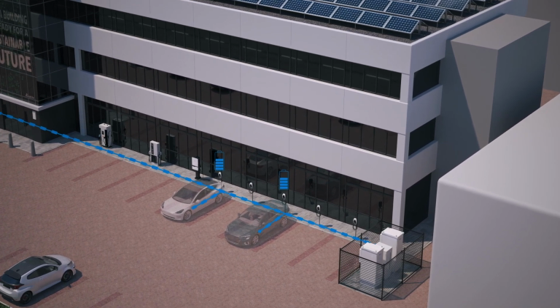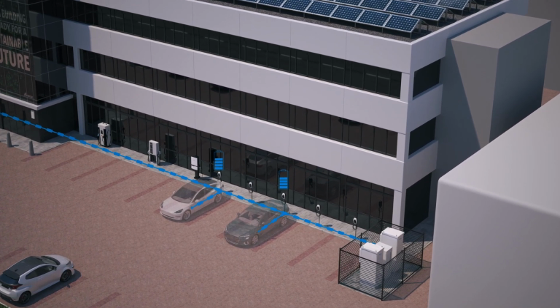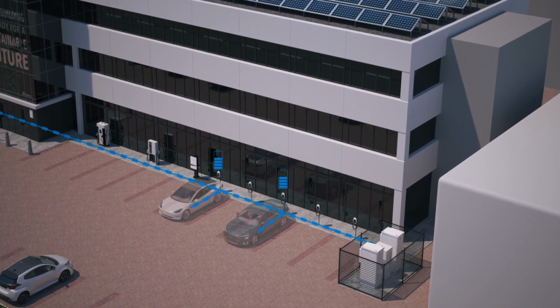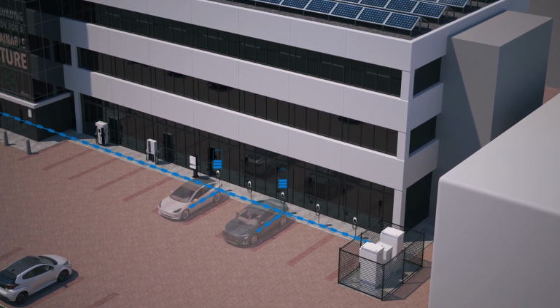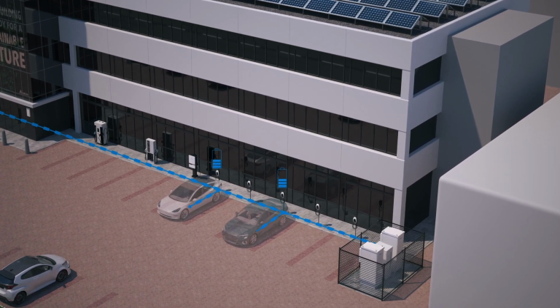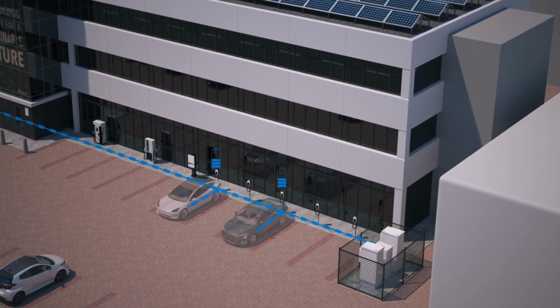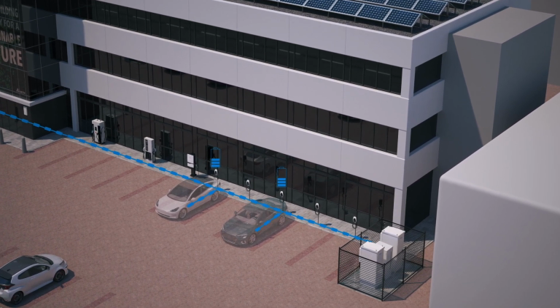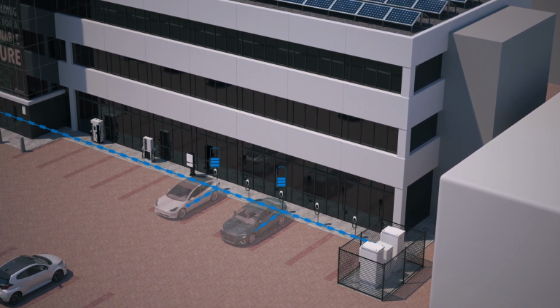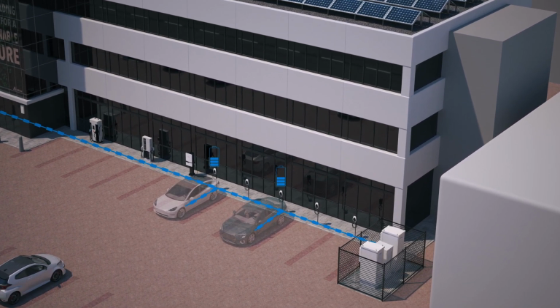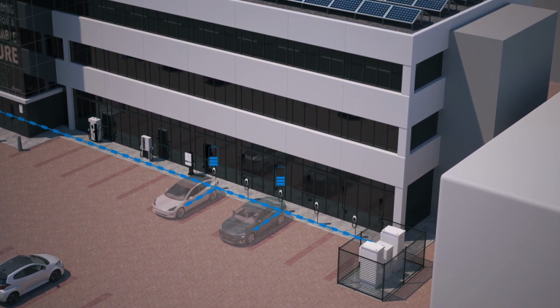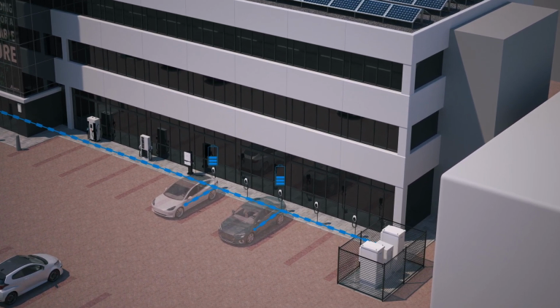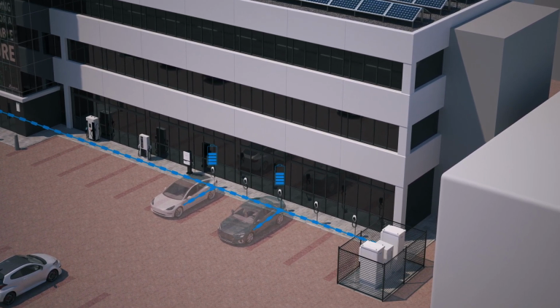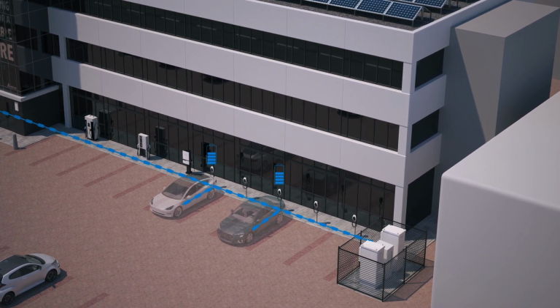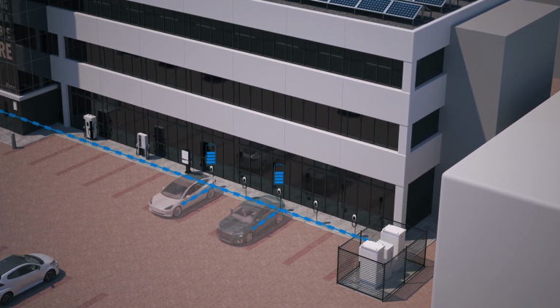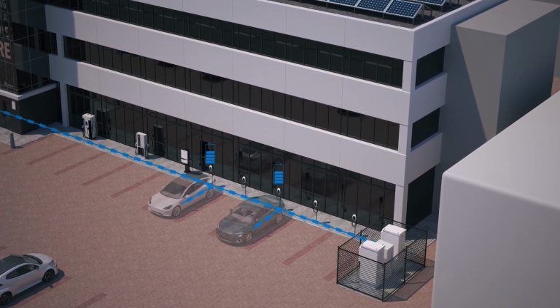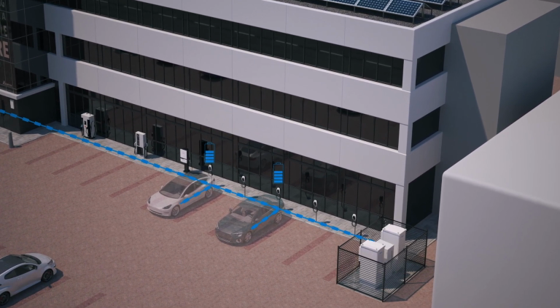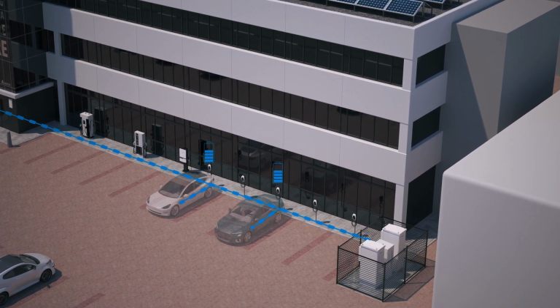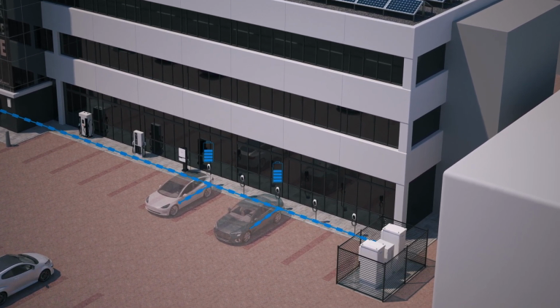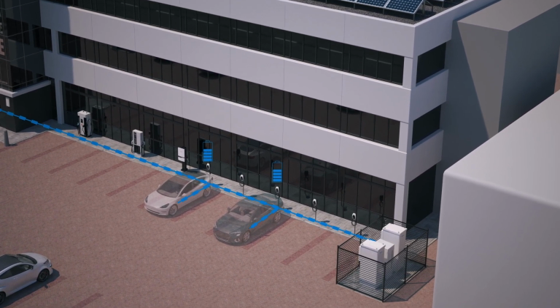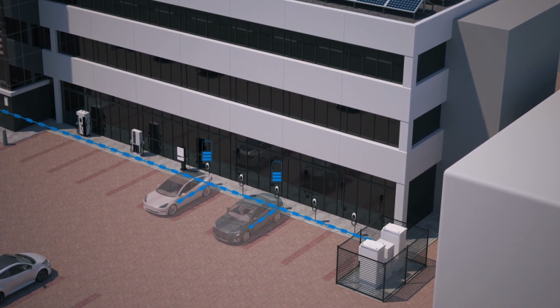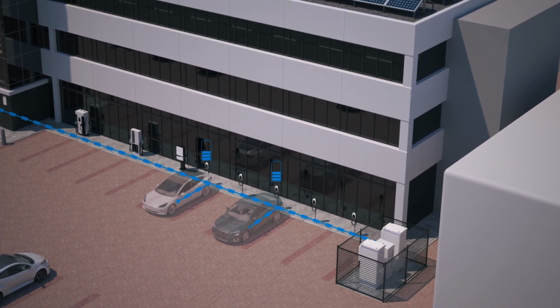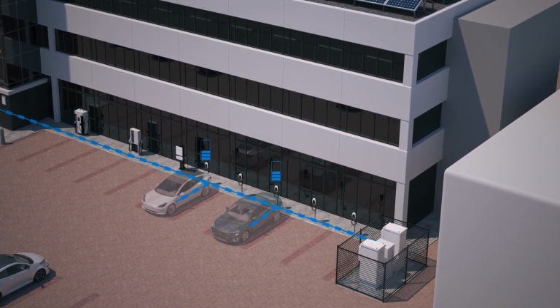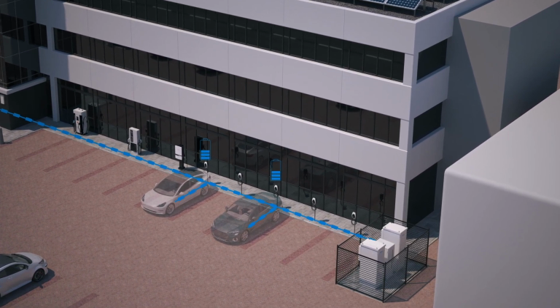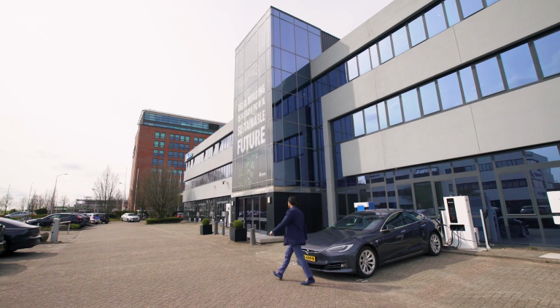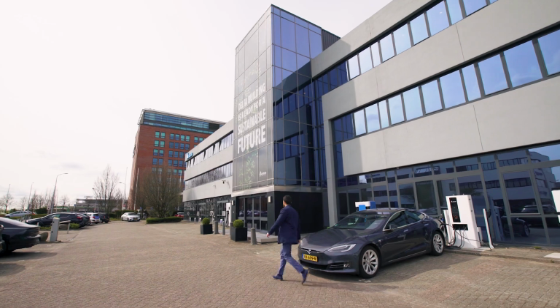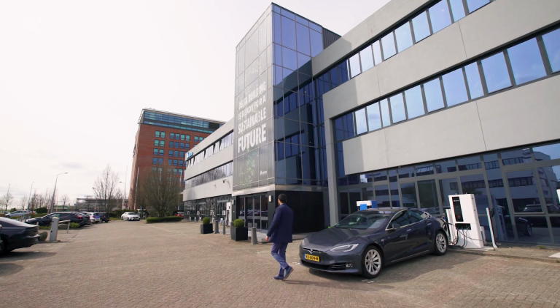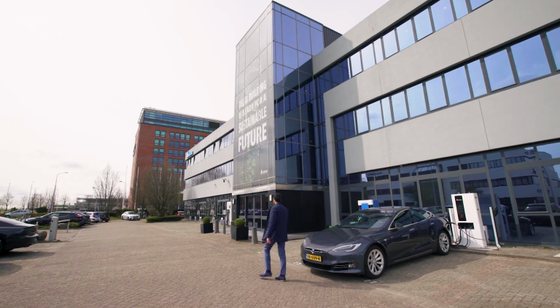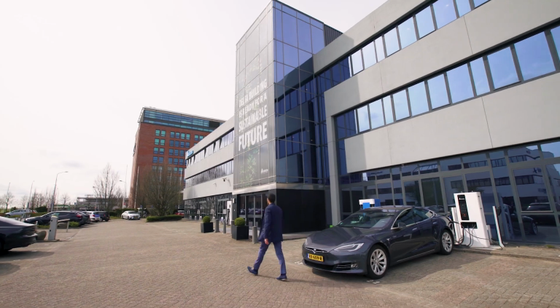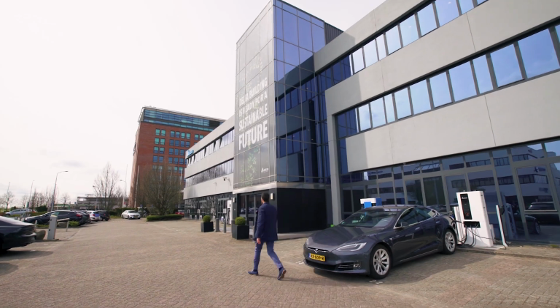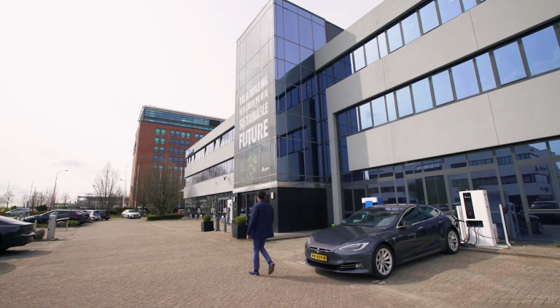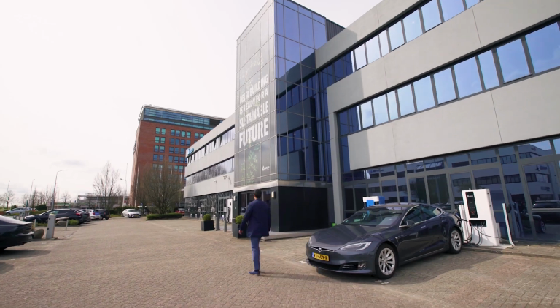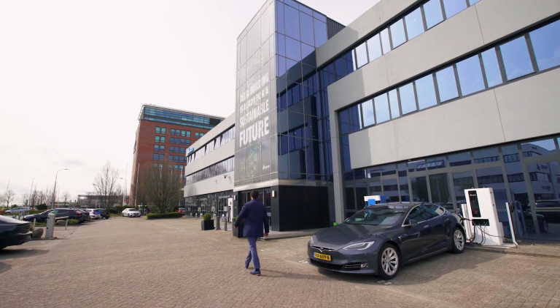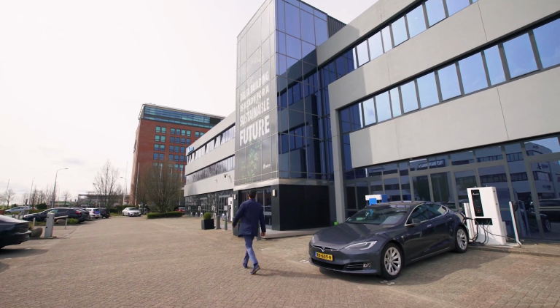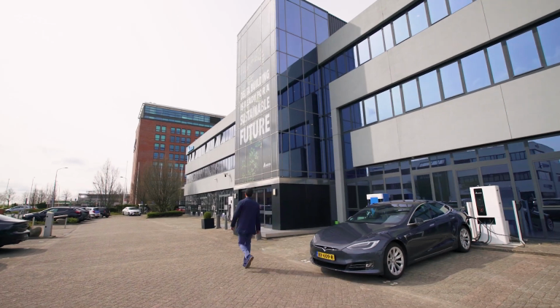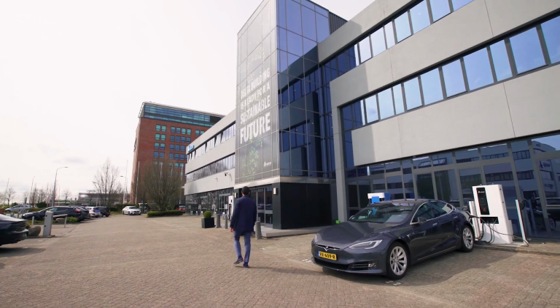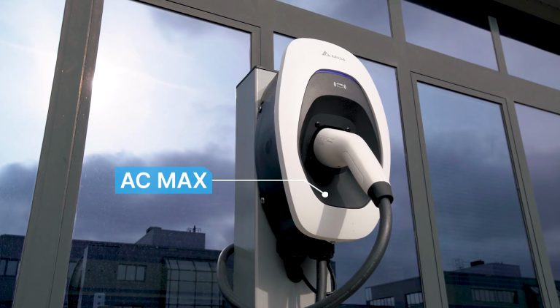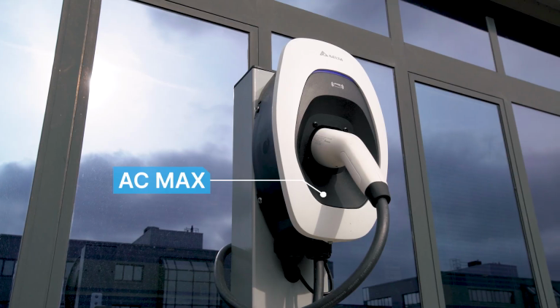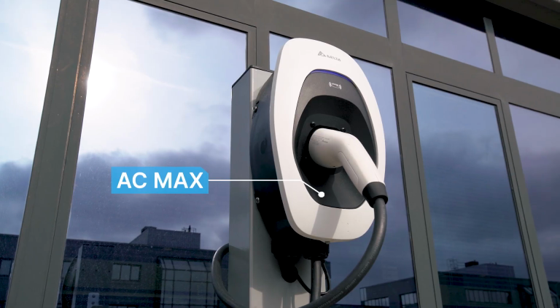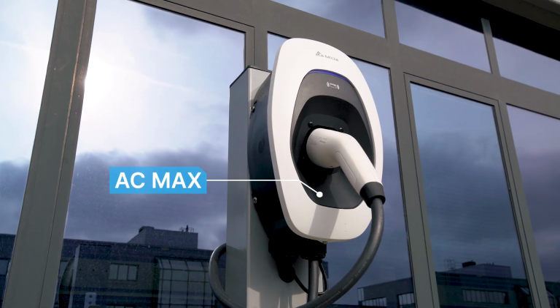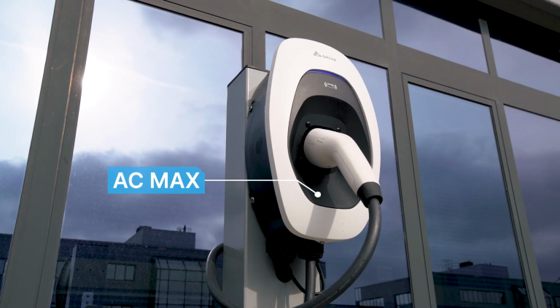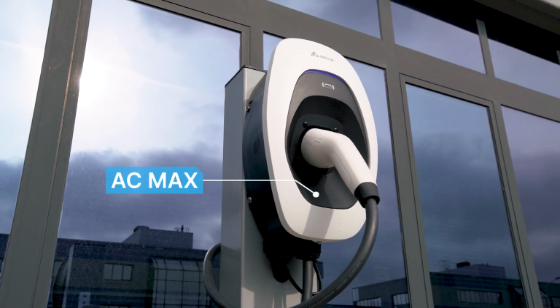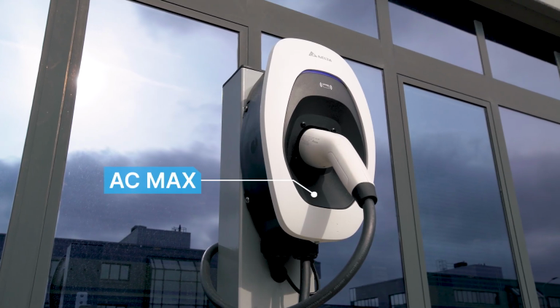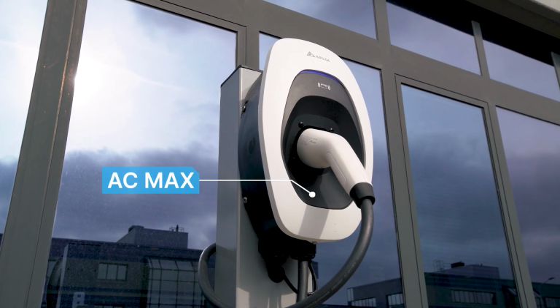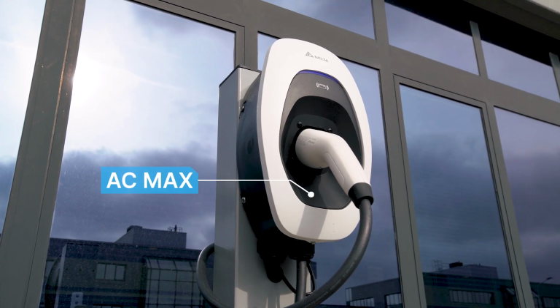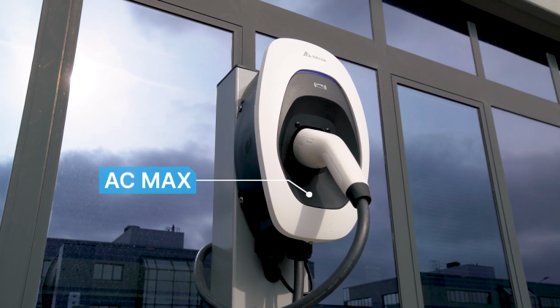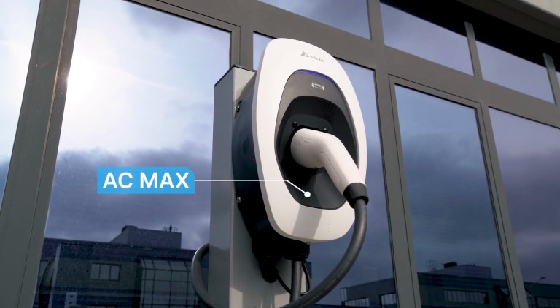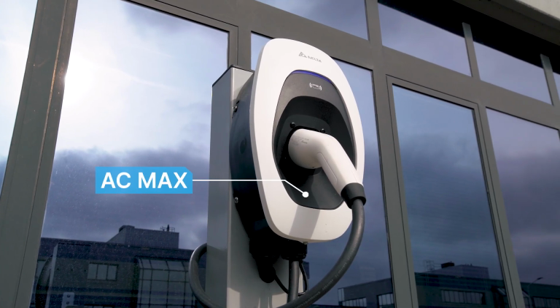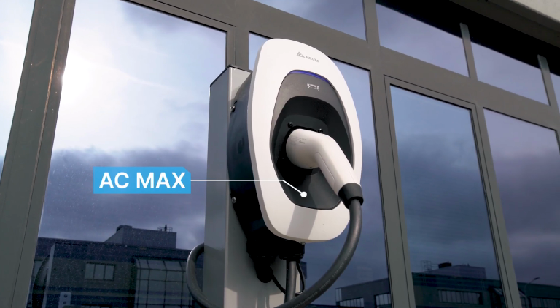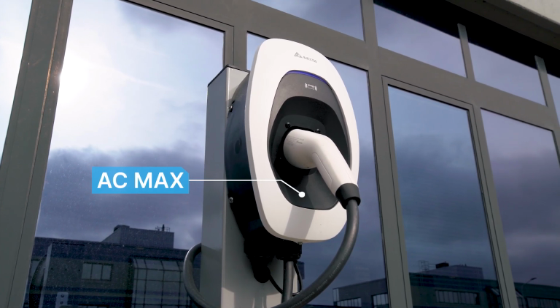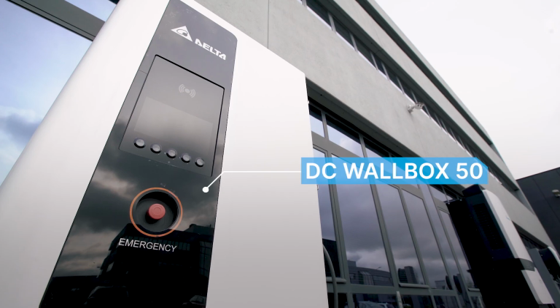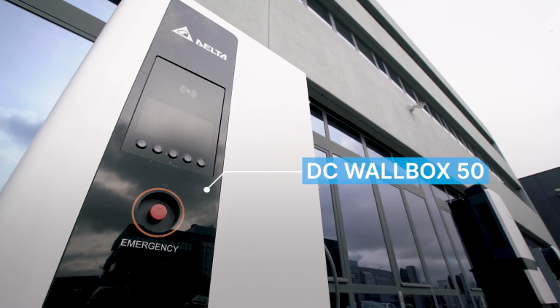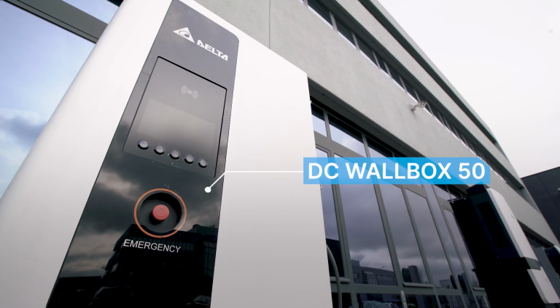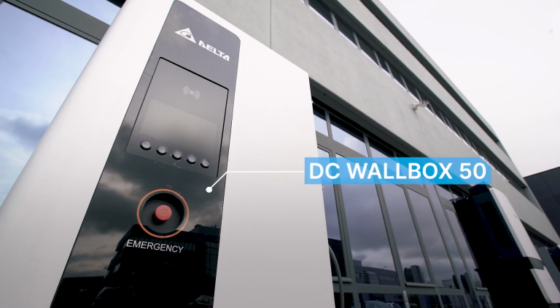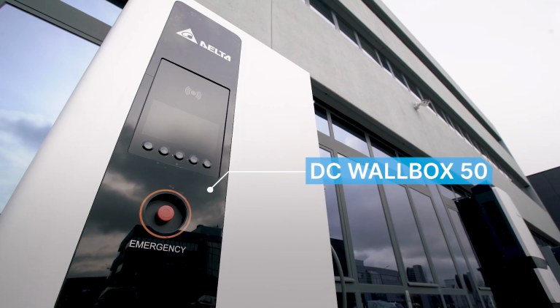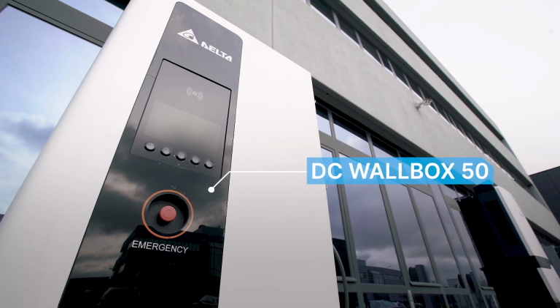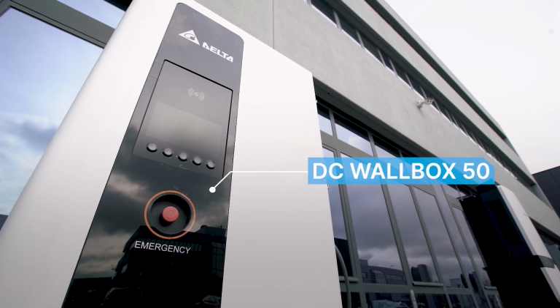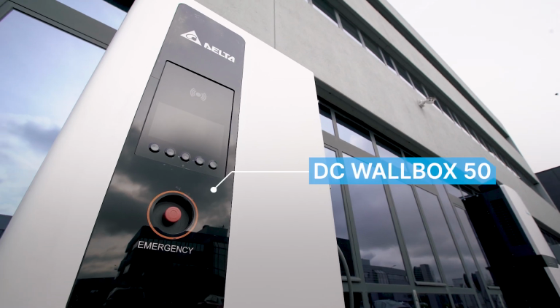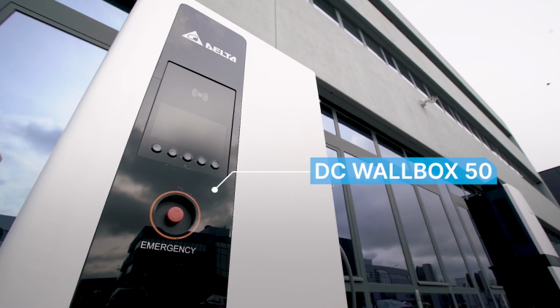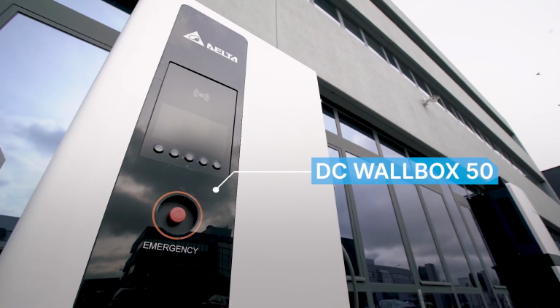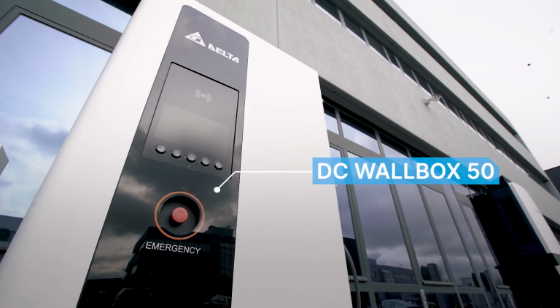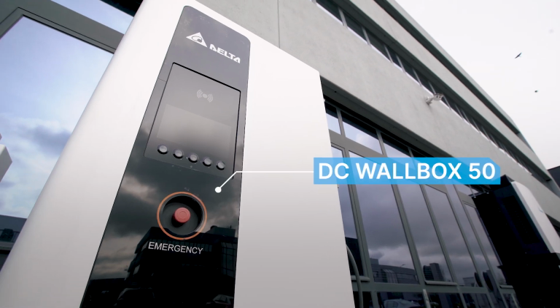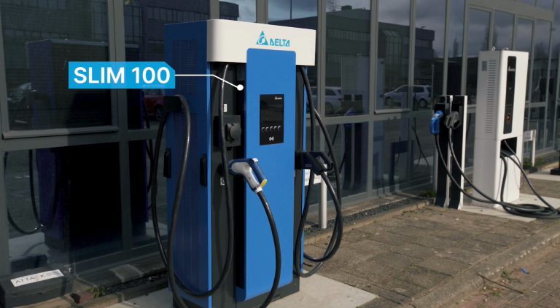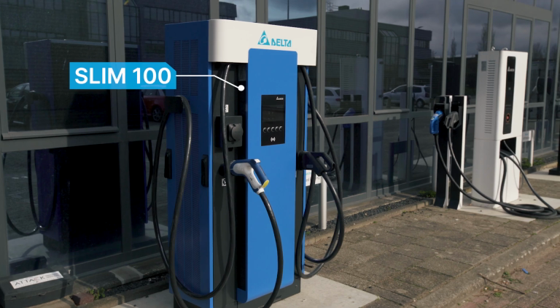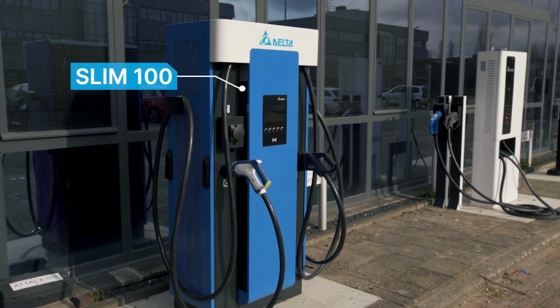Delta's EV charging solutions assure fast and convenient charging with high charging efficiency in energy utilisation.